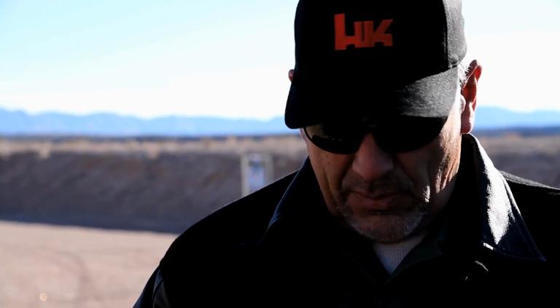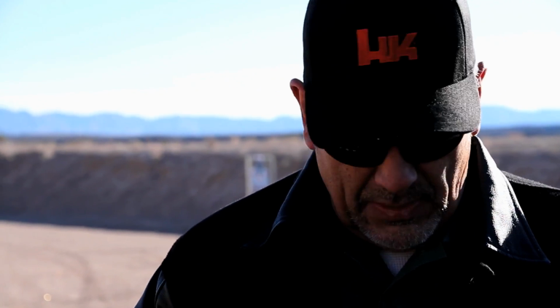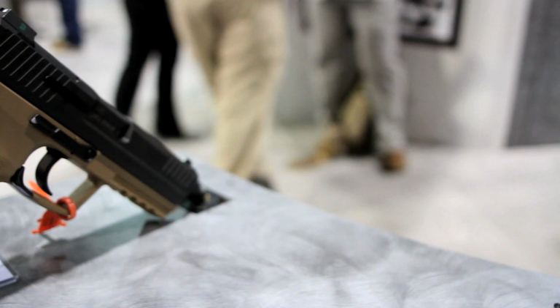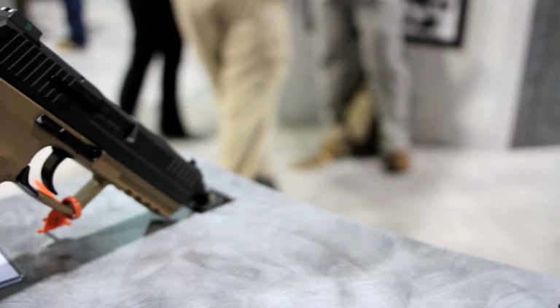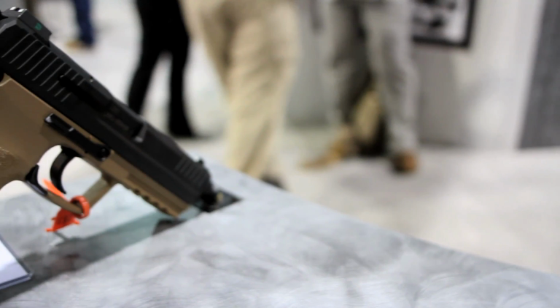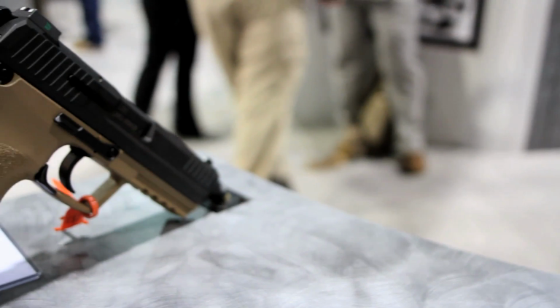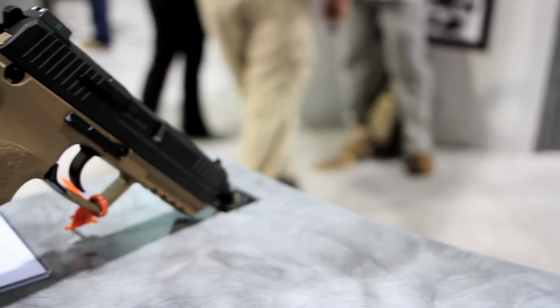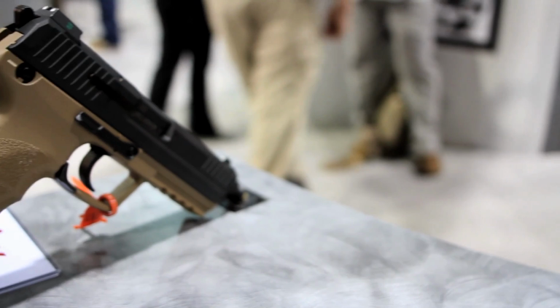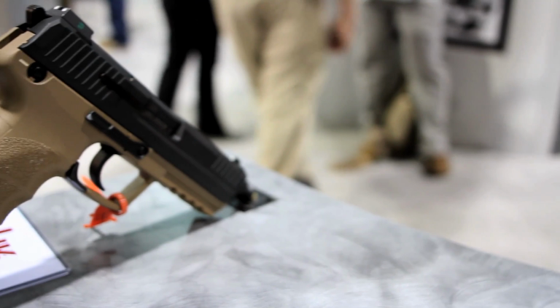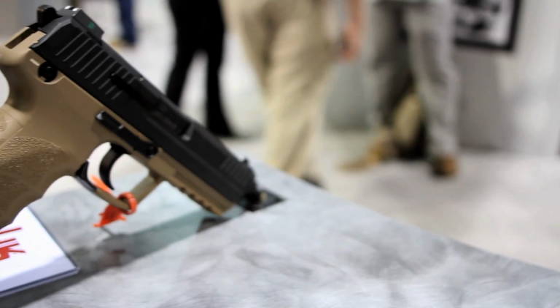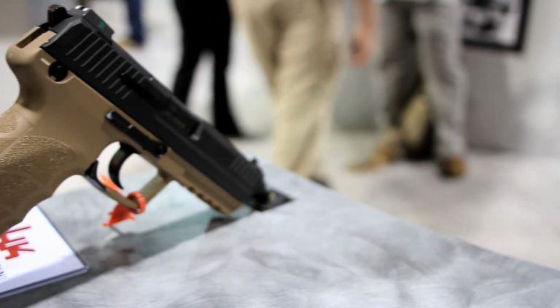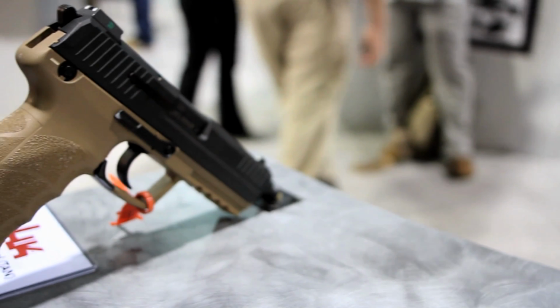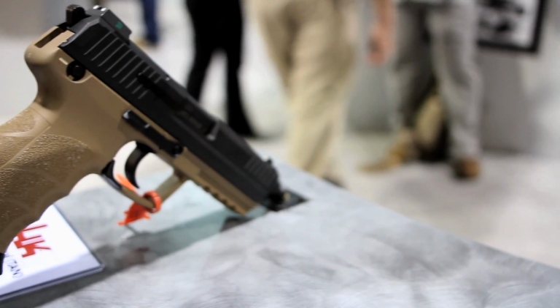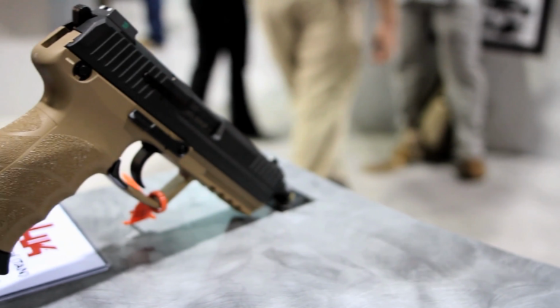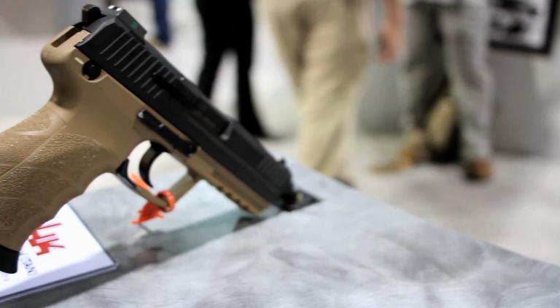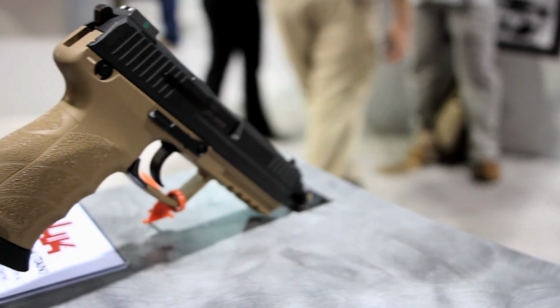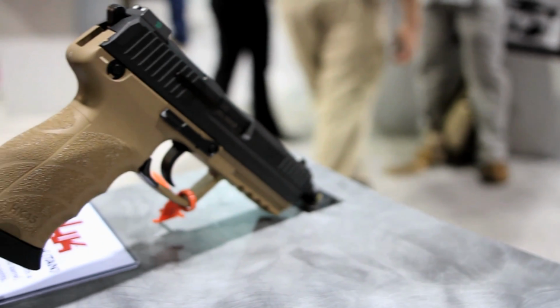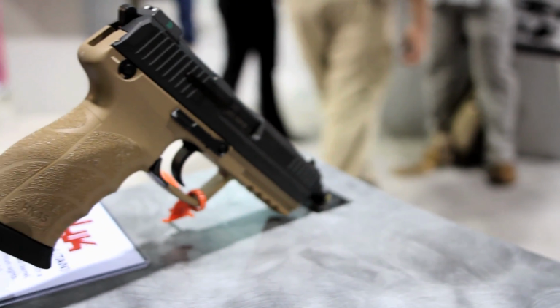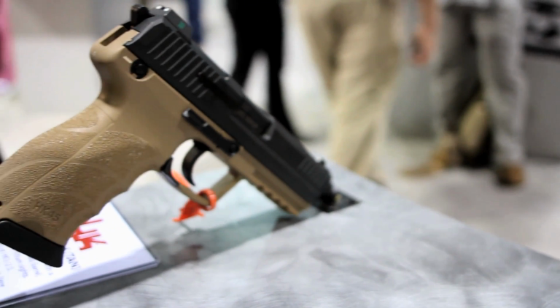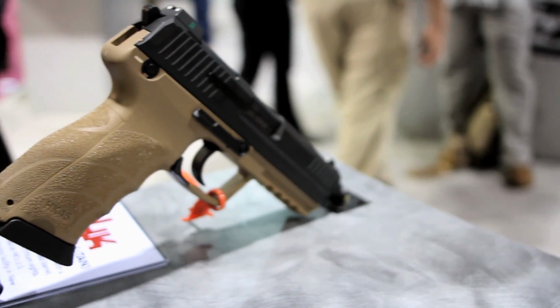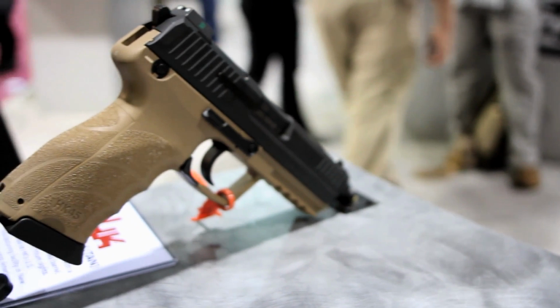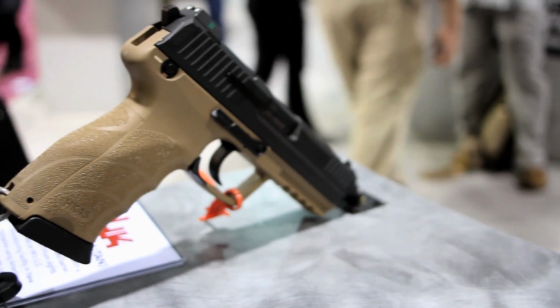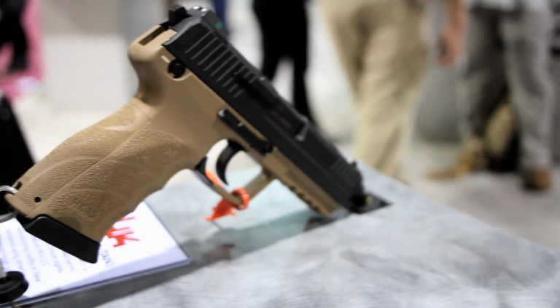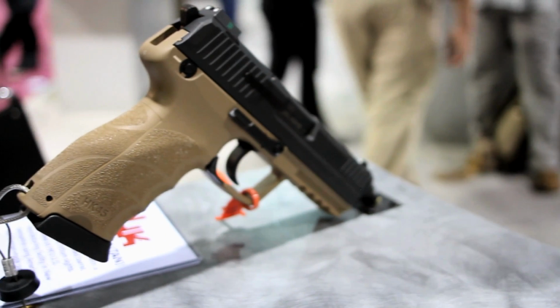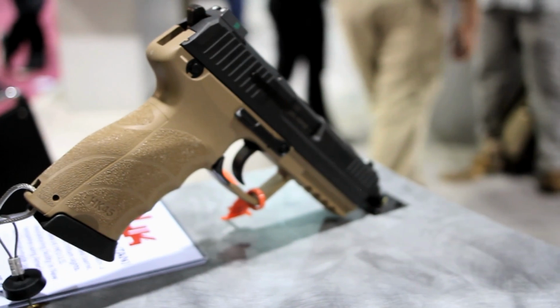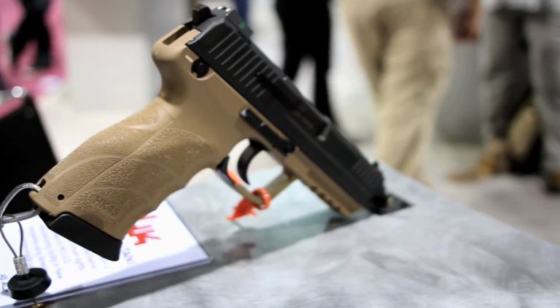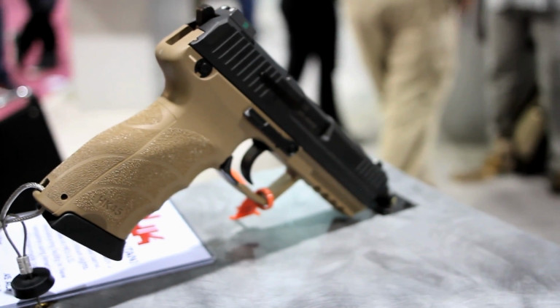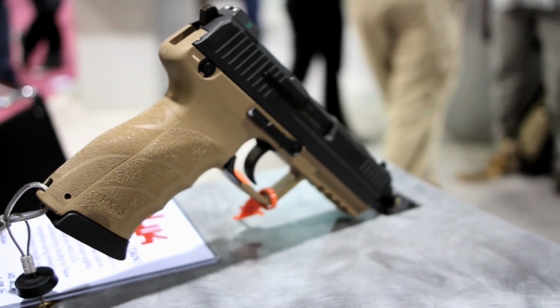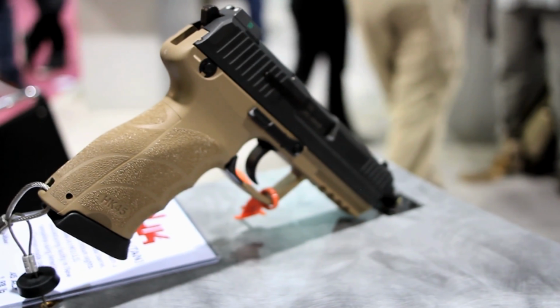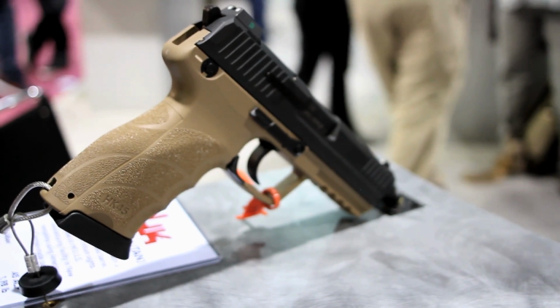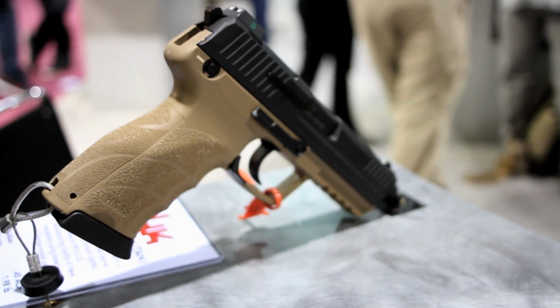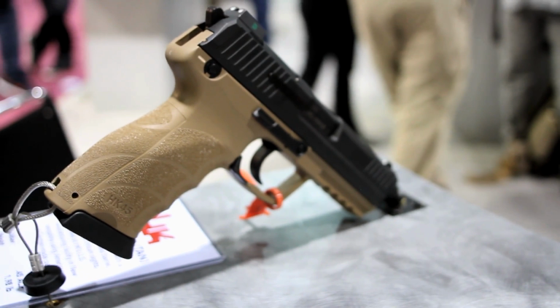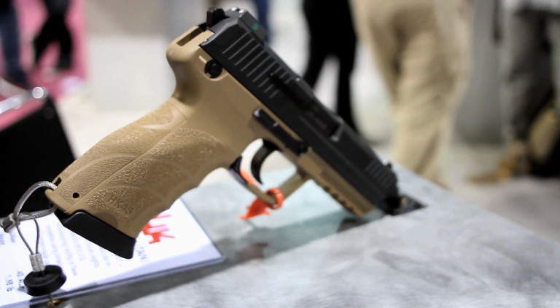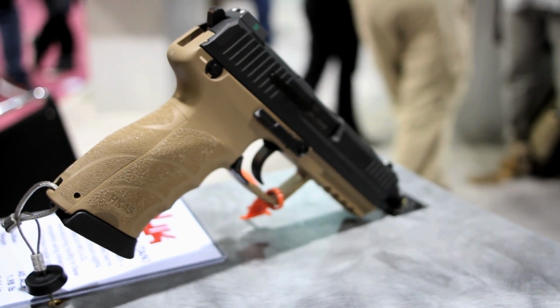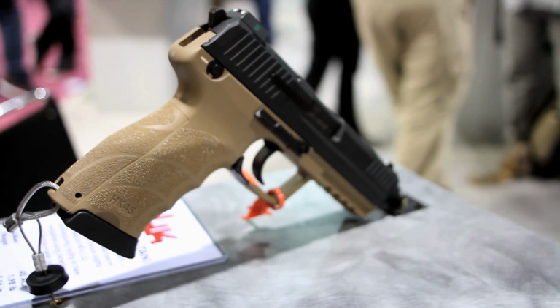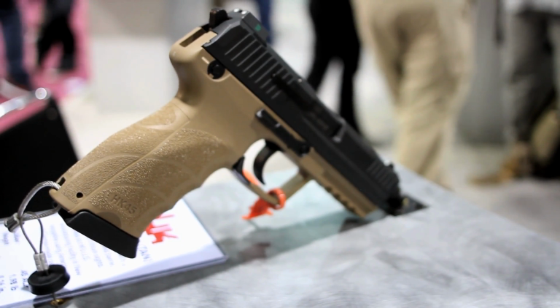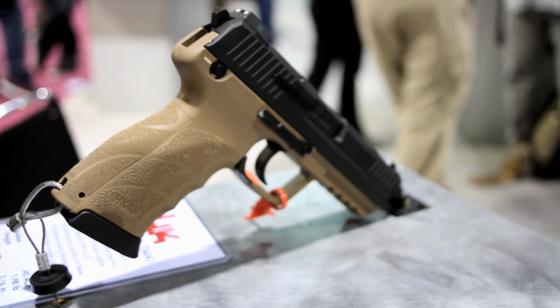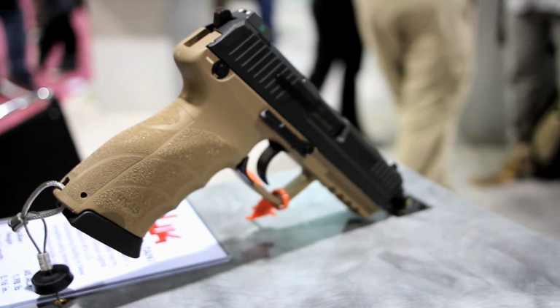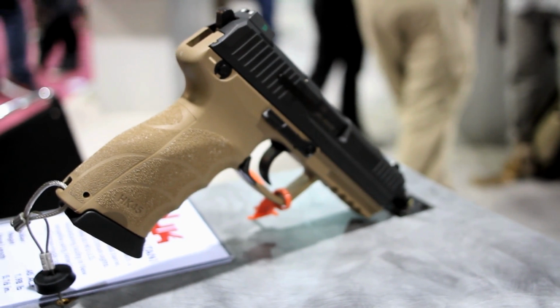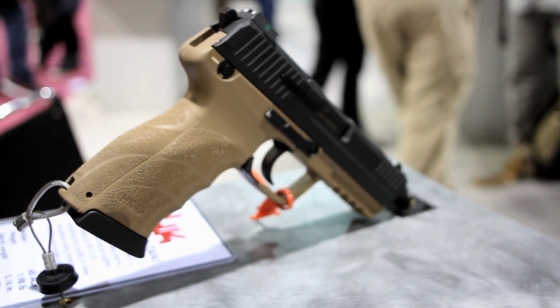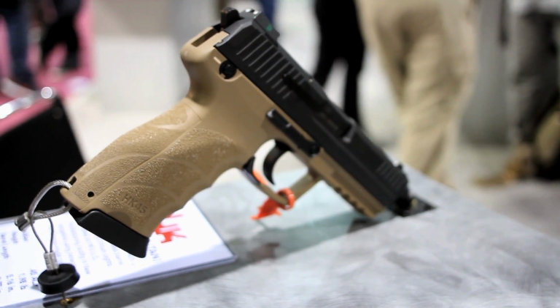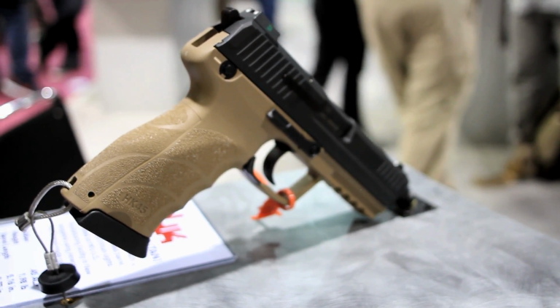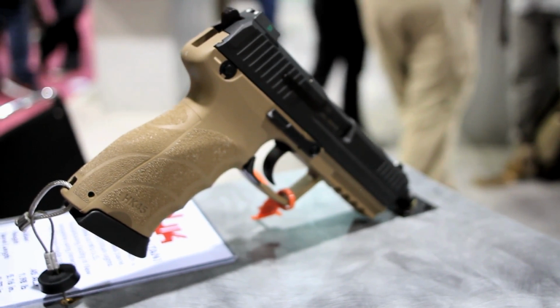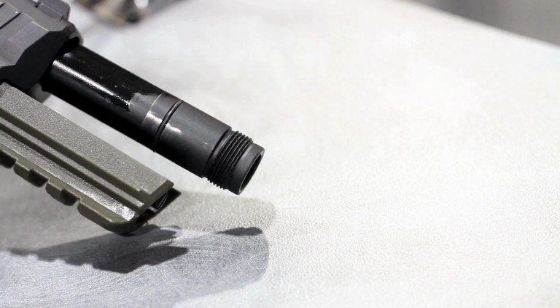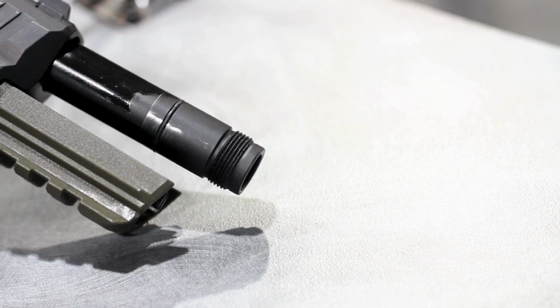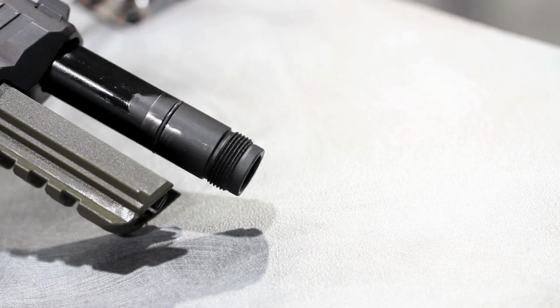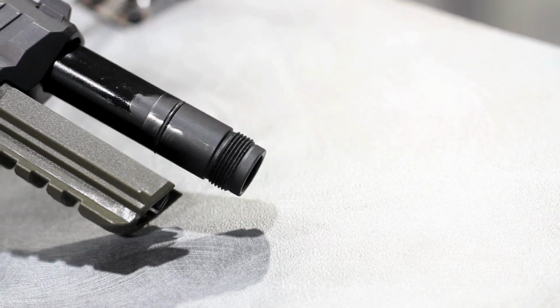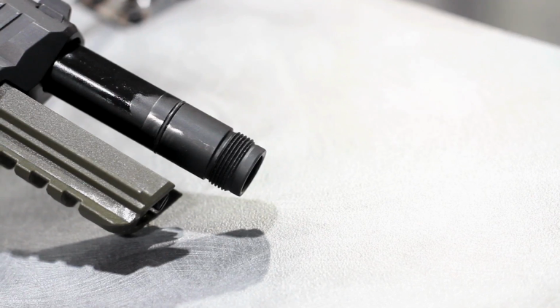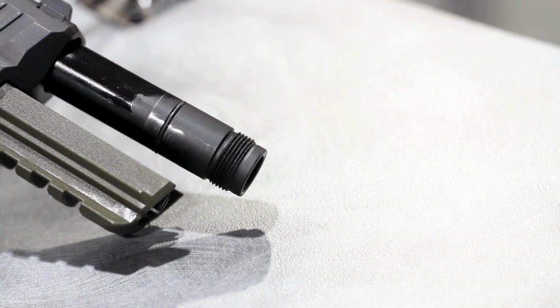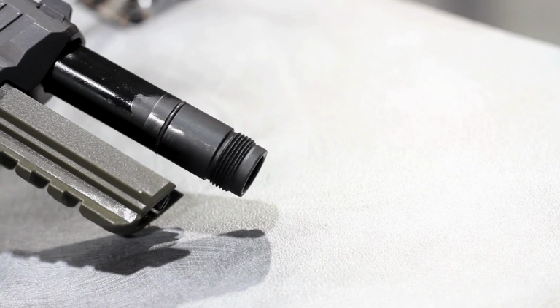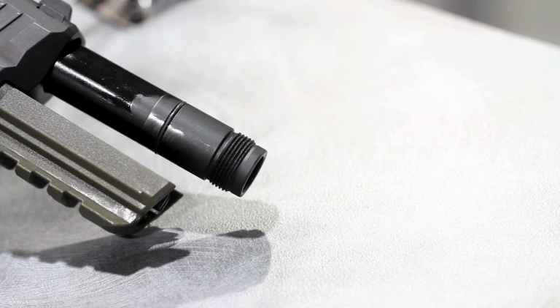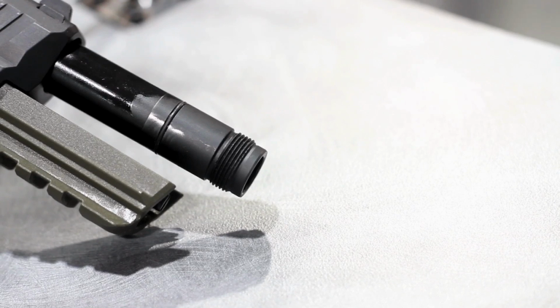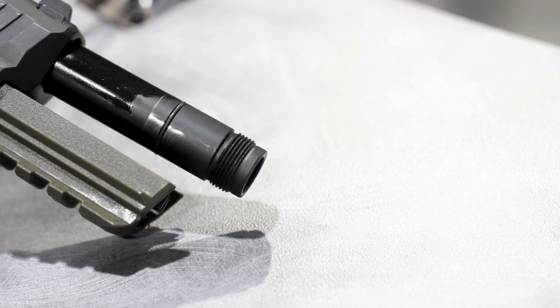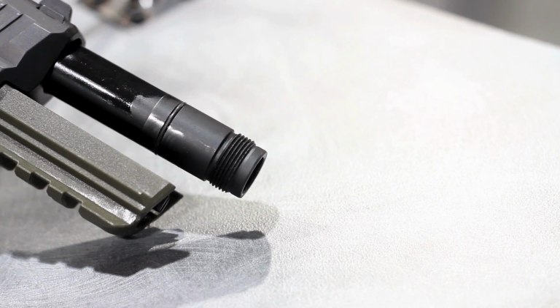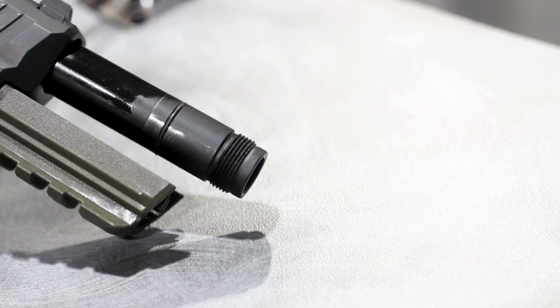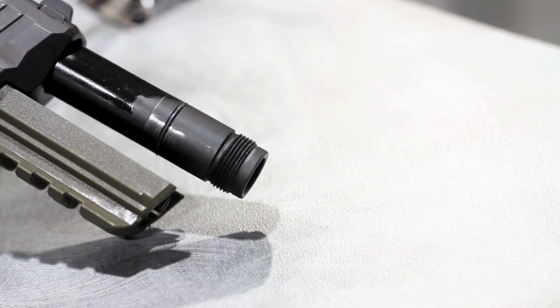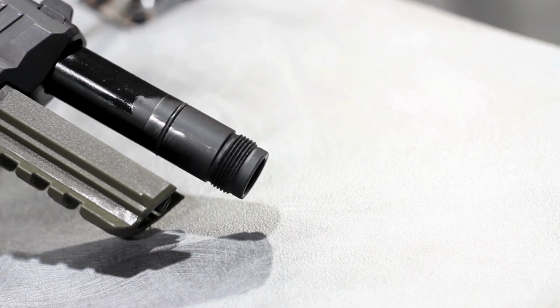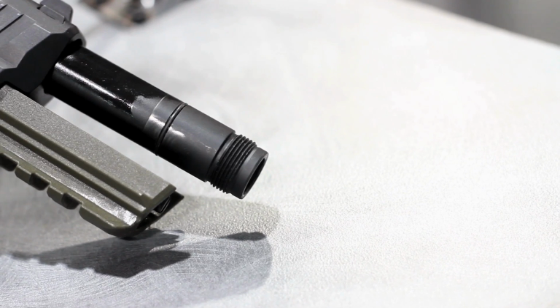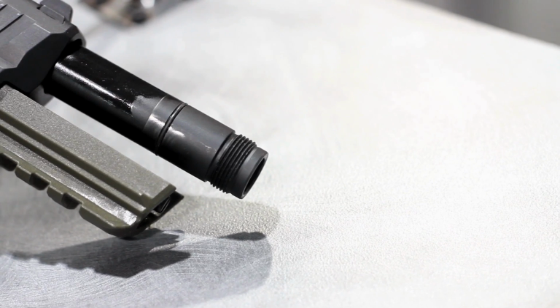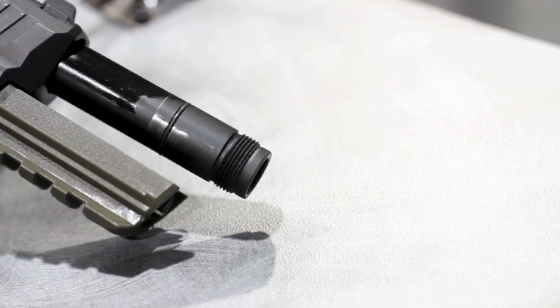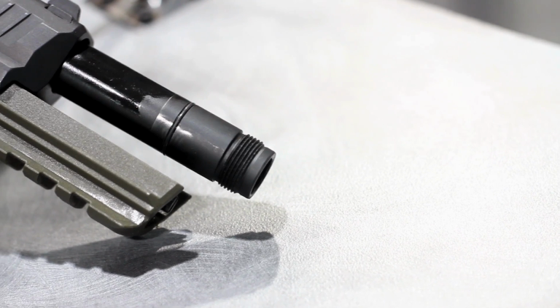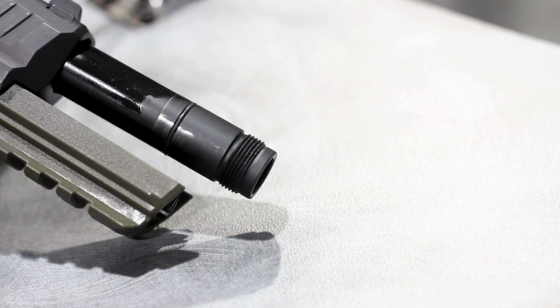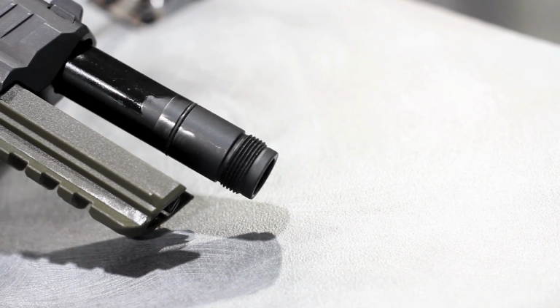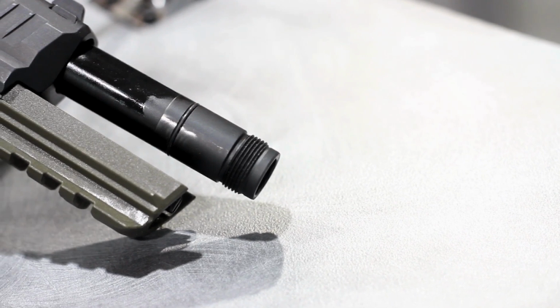All the inner workings of the HK-45 are the same as our normal HK-45, obviously with the exception of a threaded barrel.